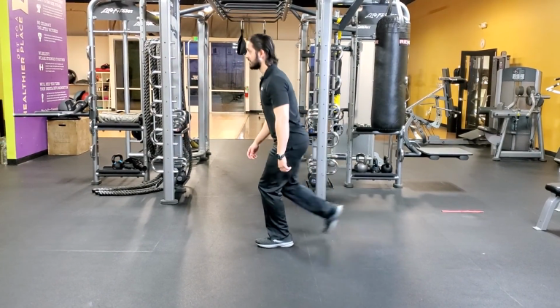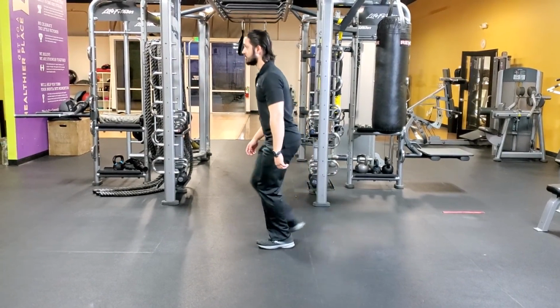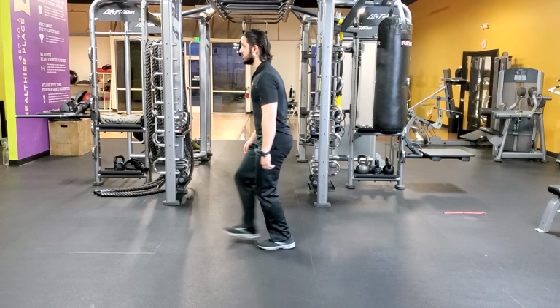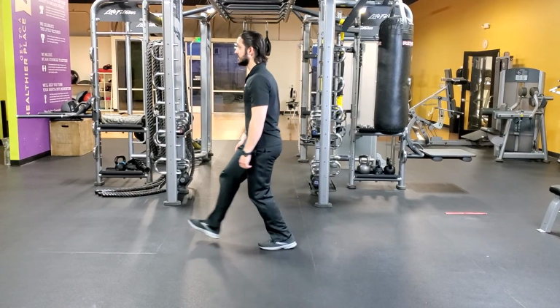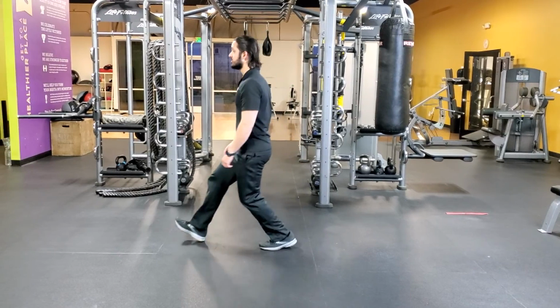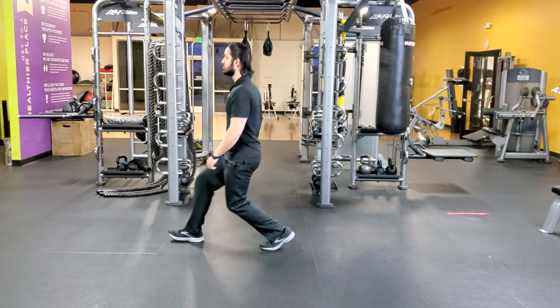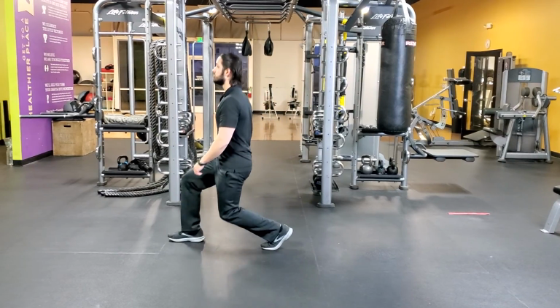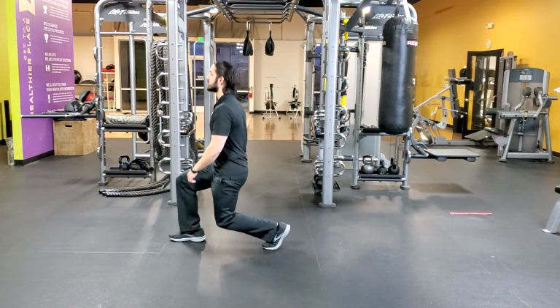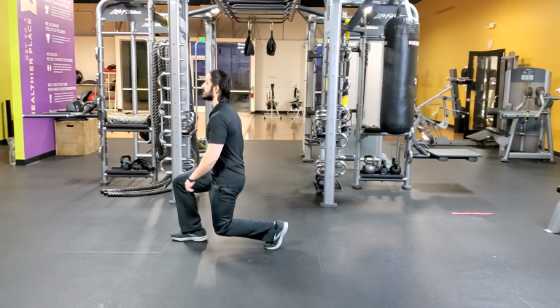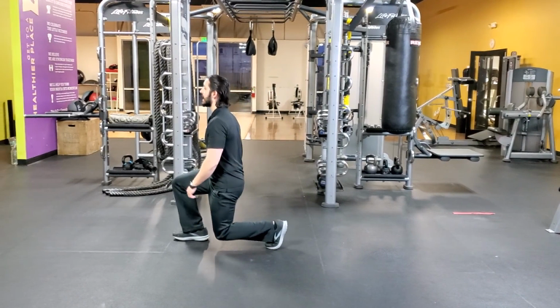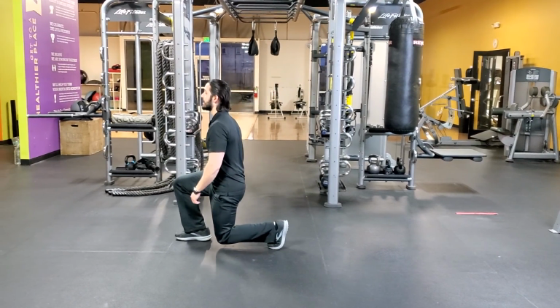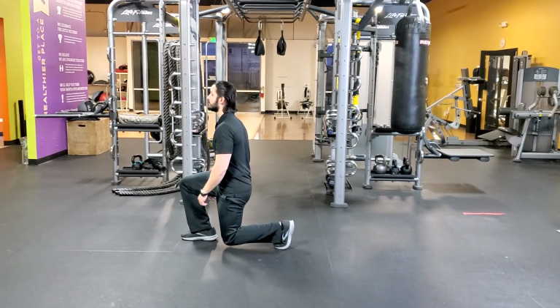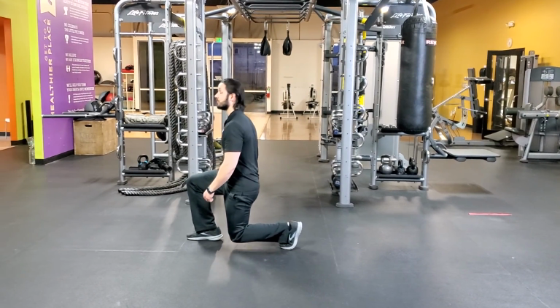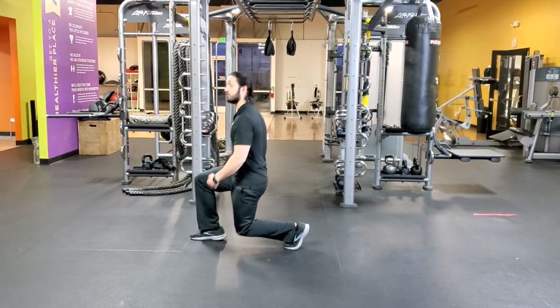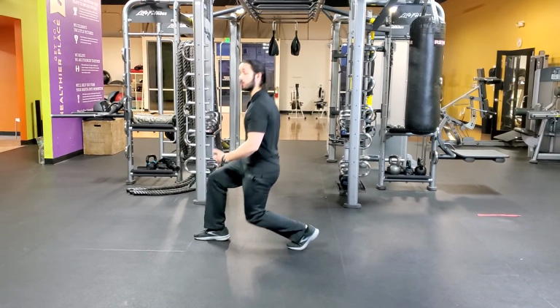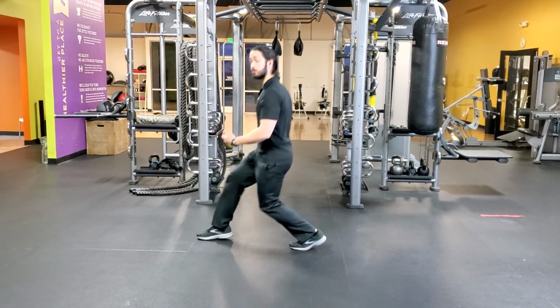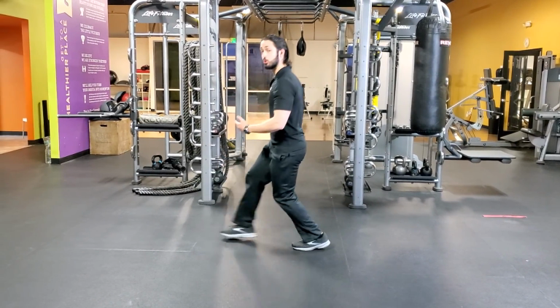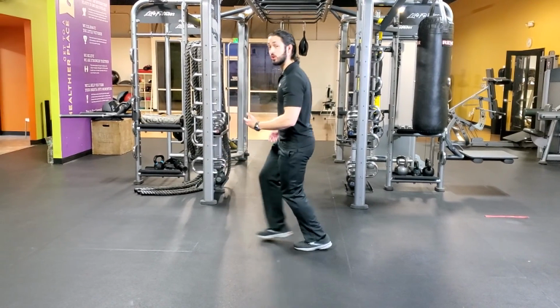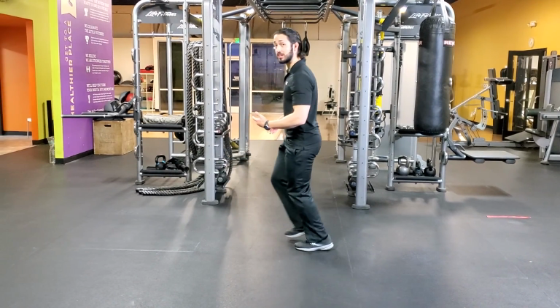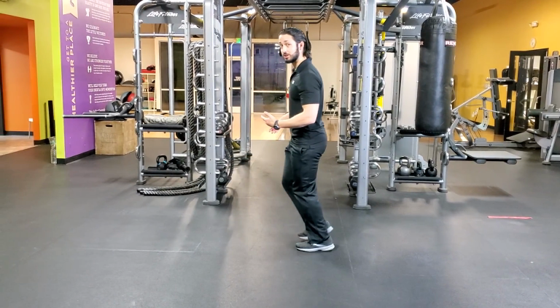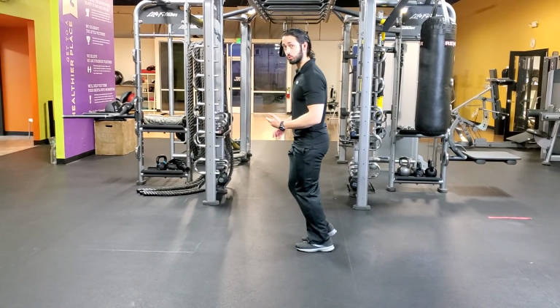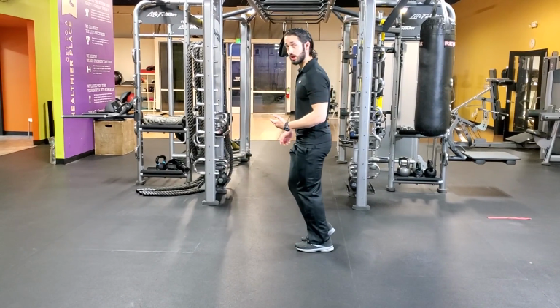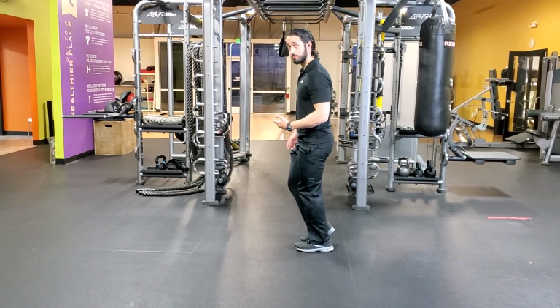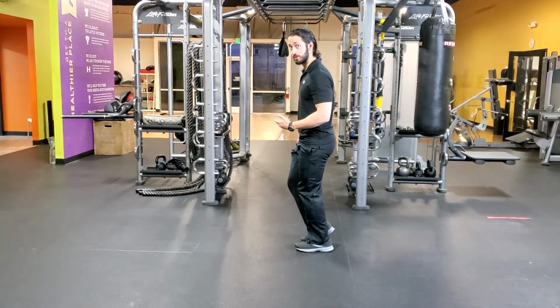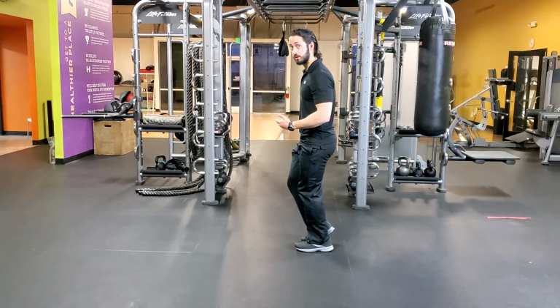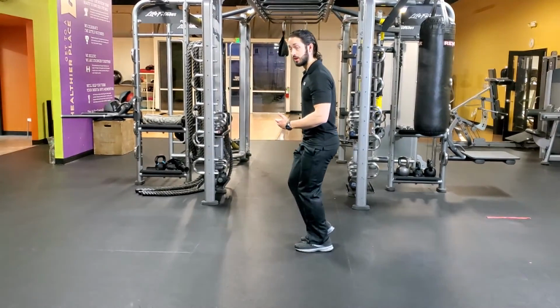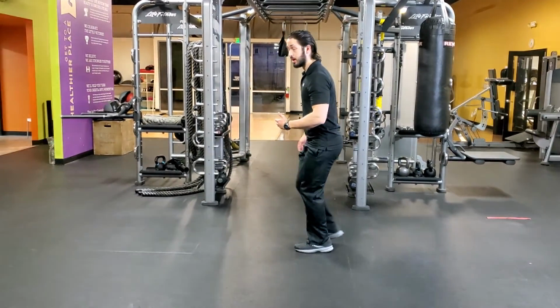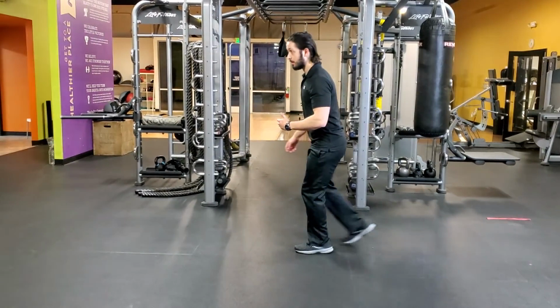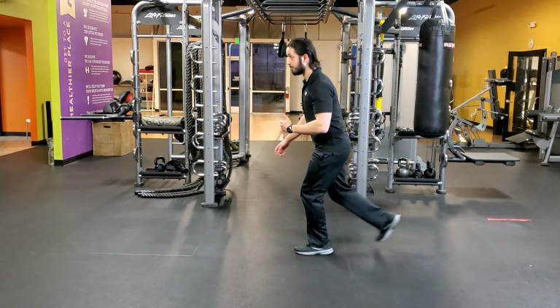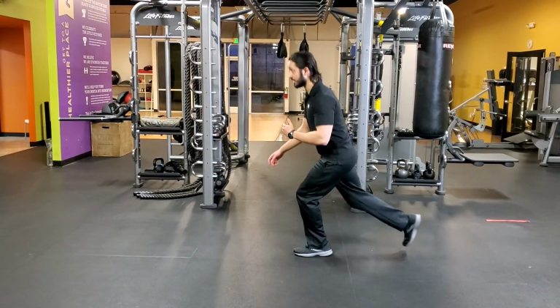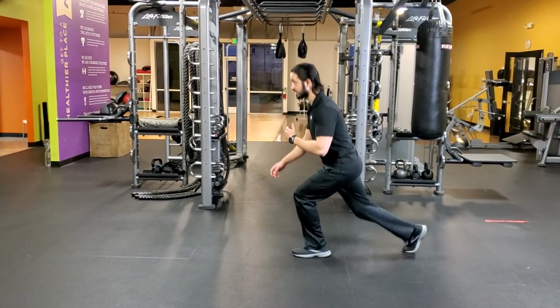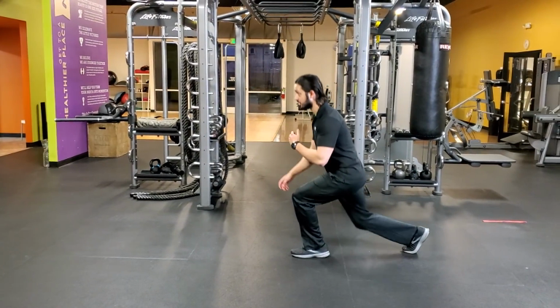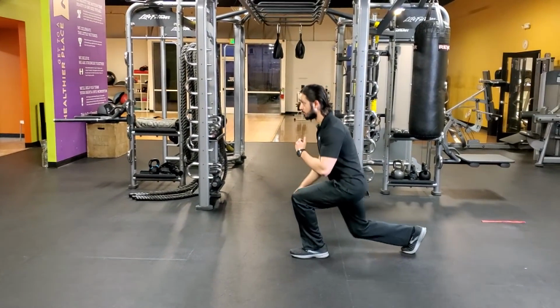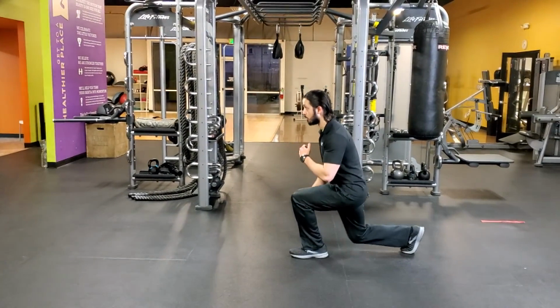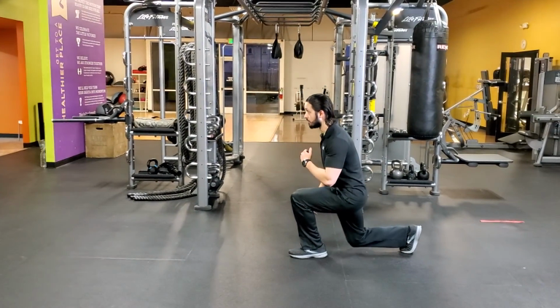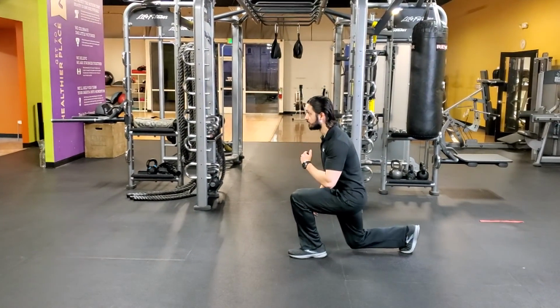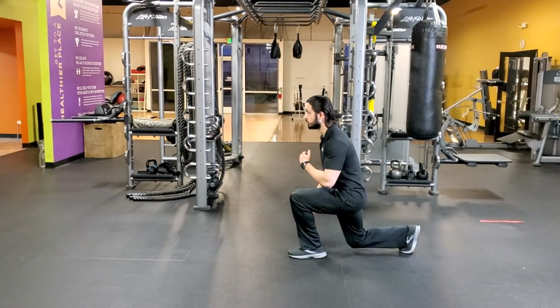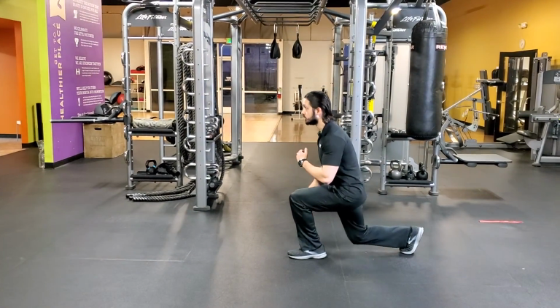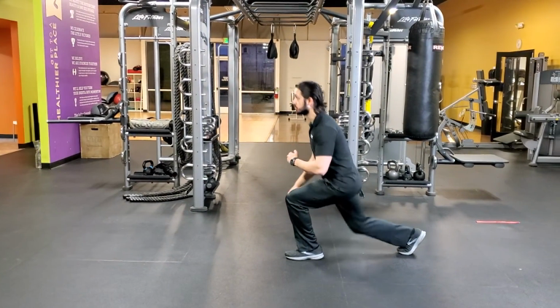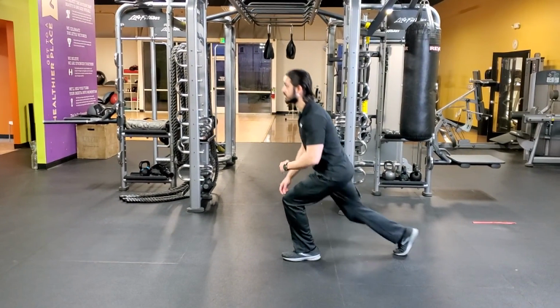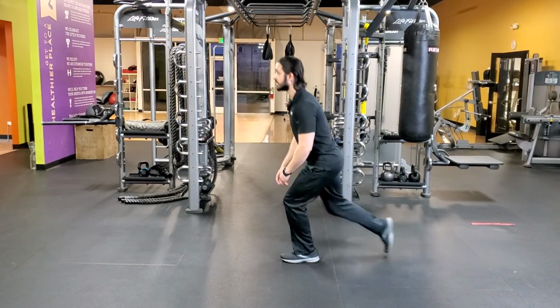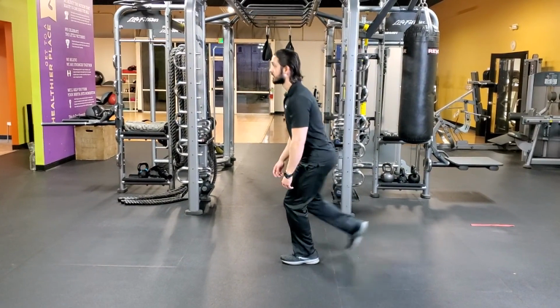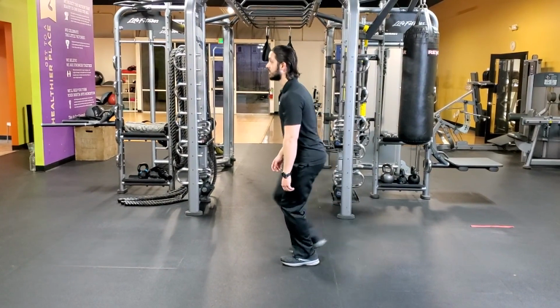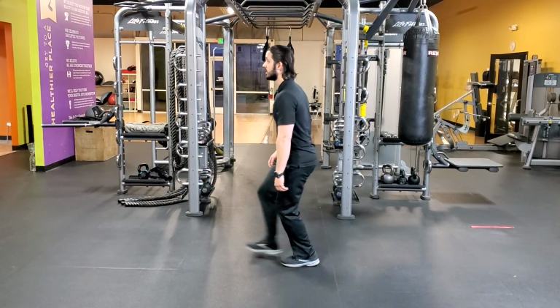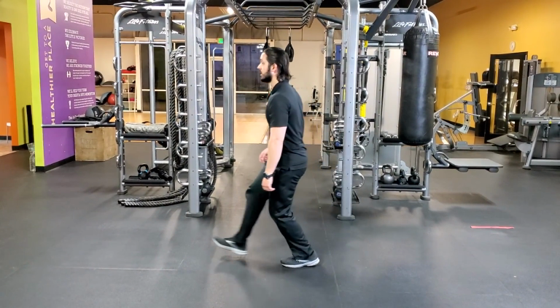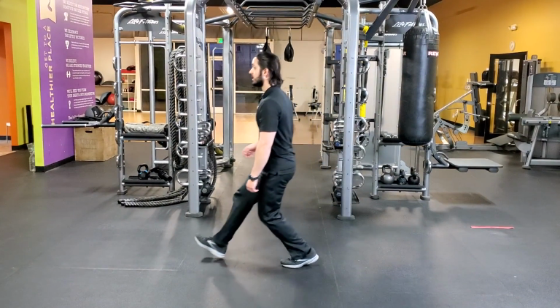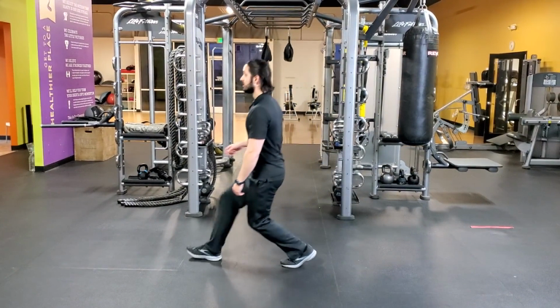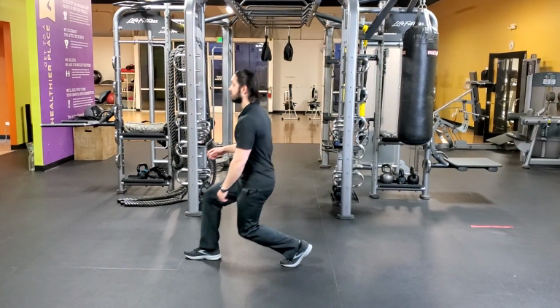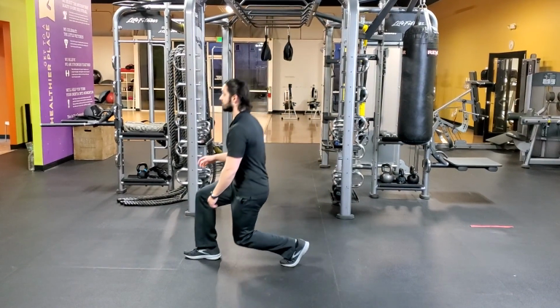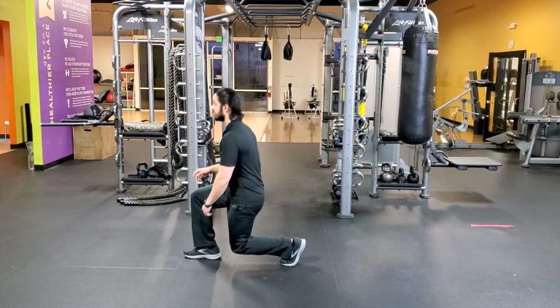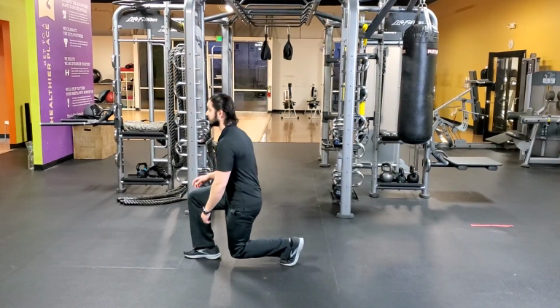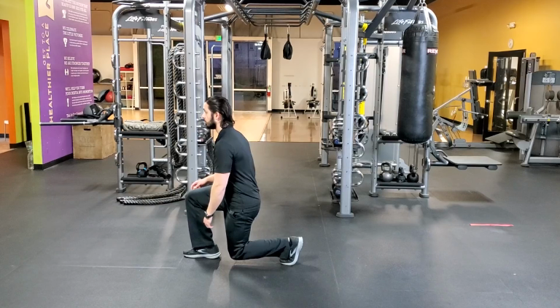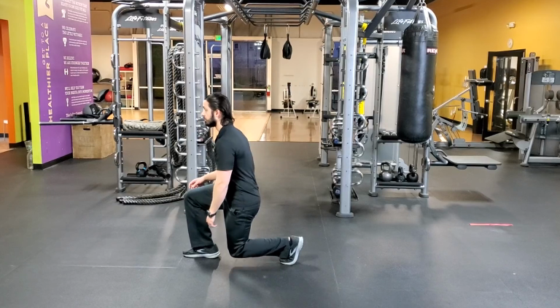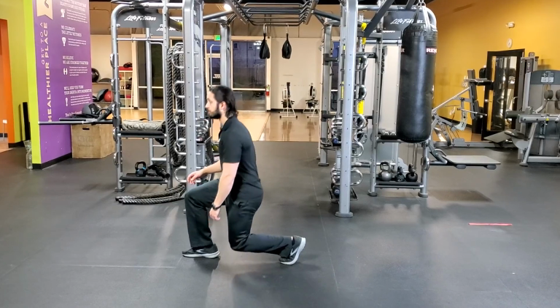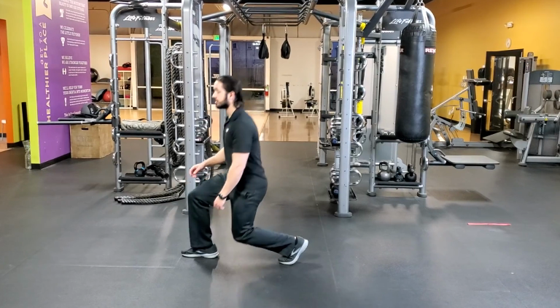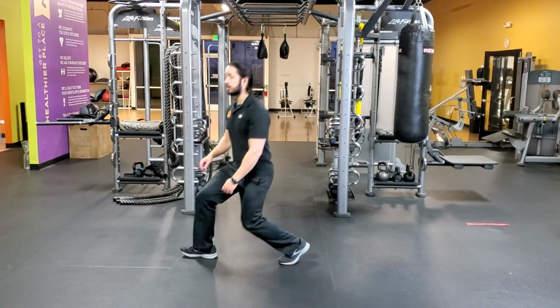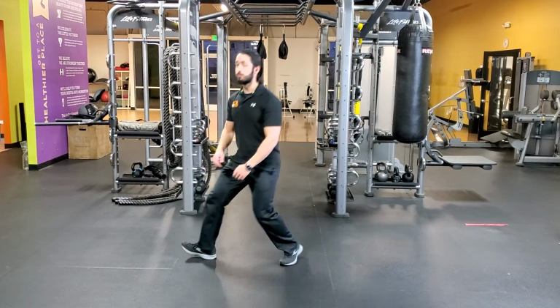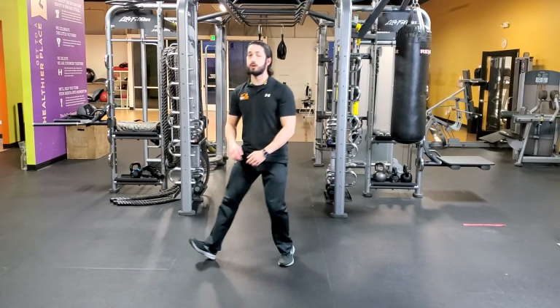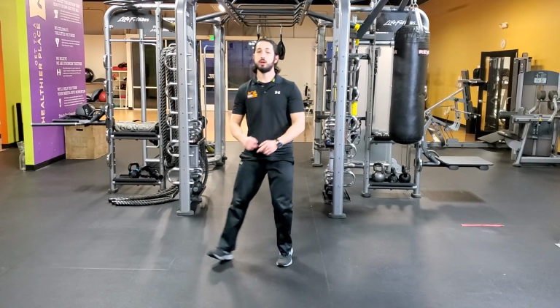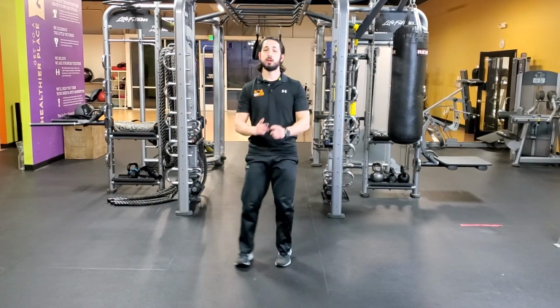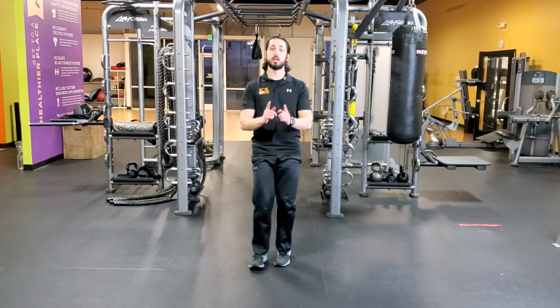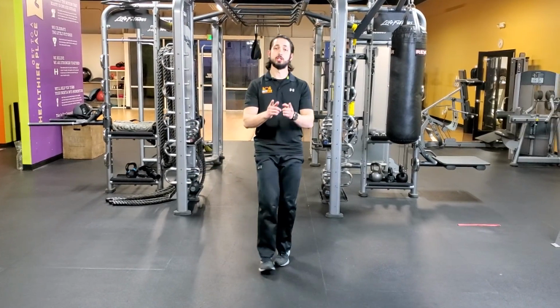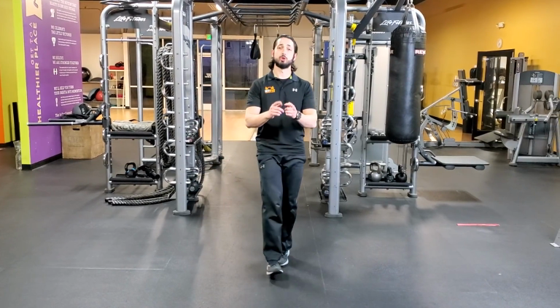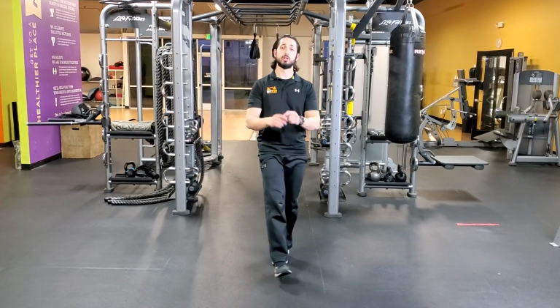If you need to, you can tap your foot between each rep, but the more fluid you get, the more difficult they'll become. Enjoy.